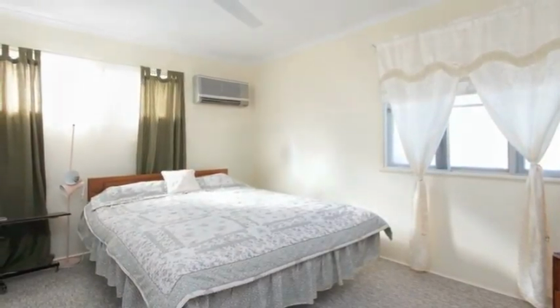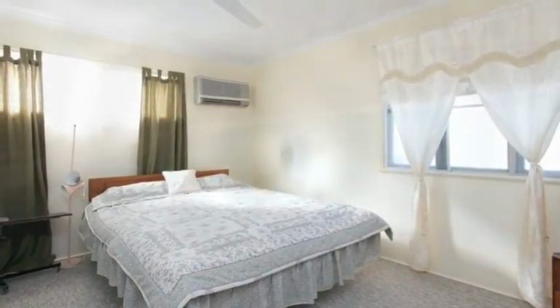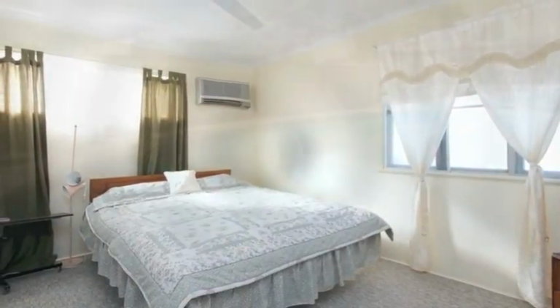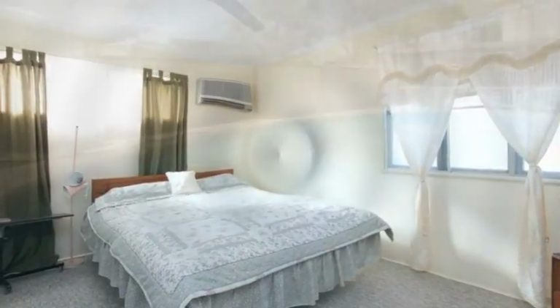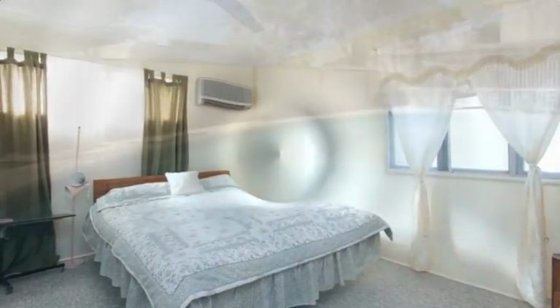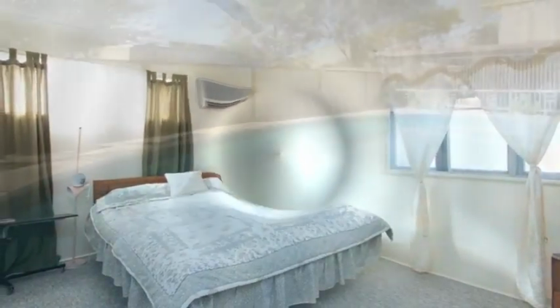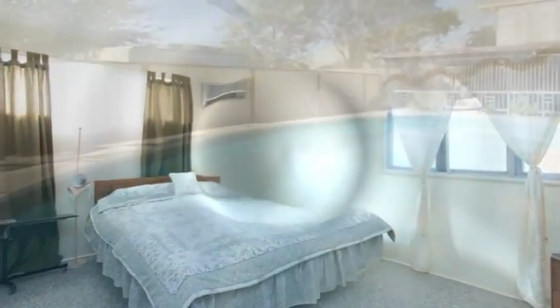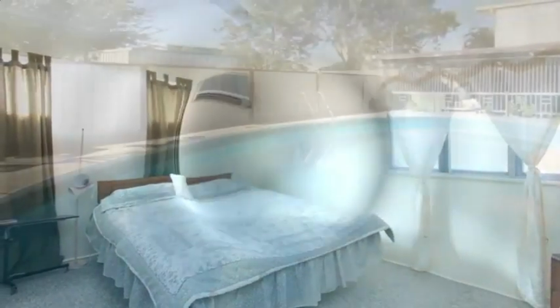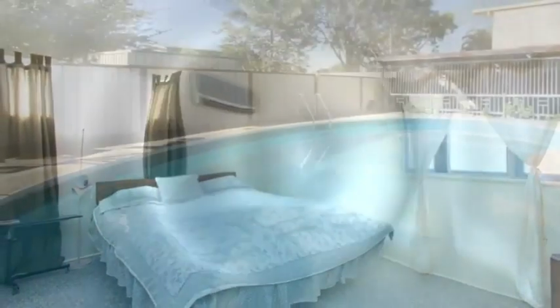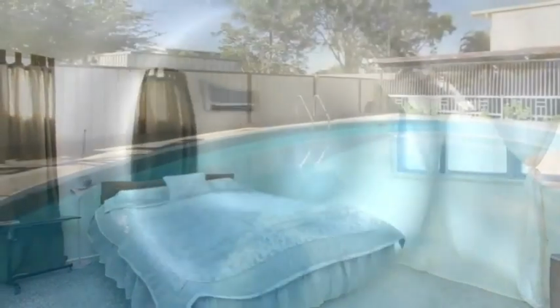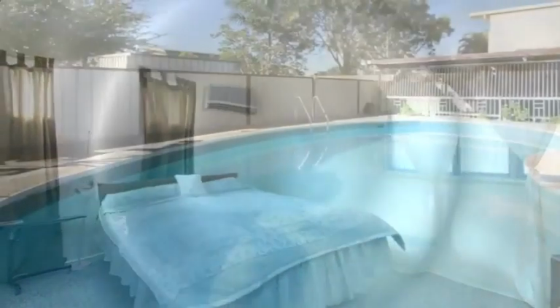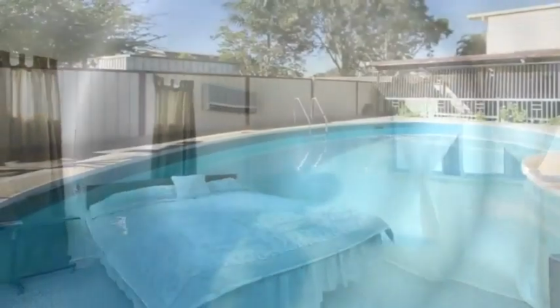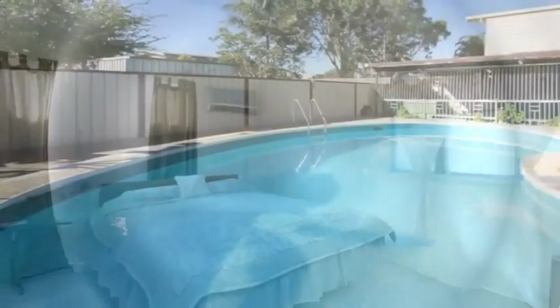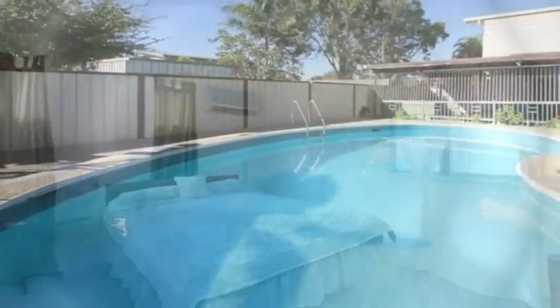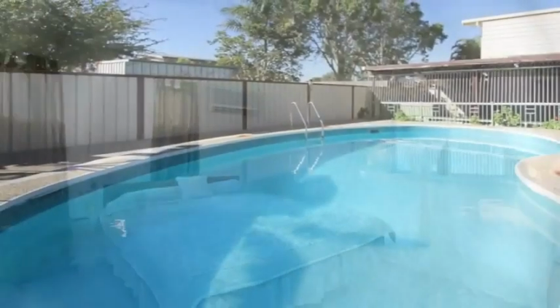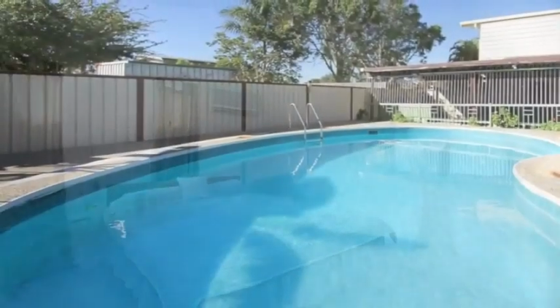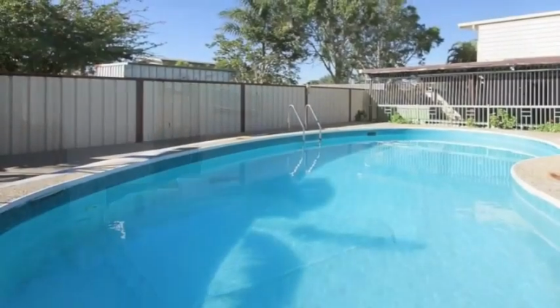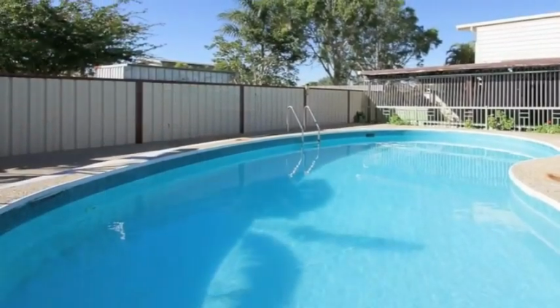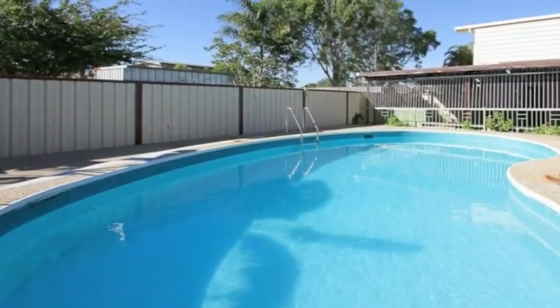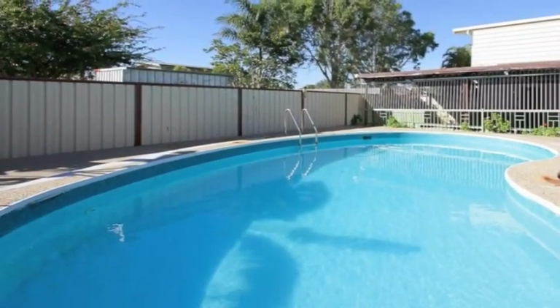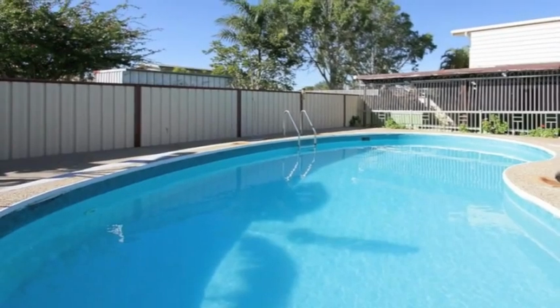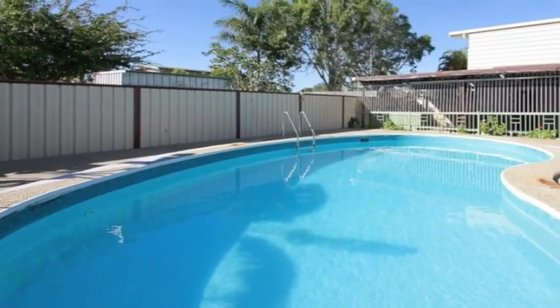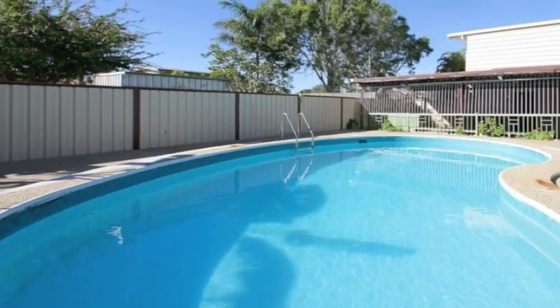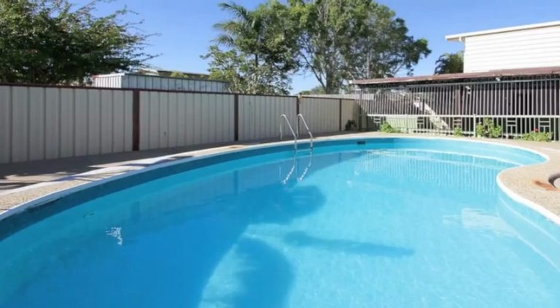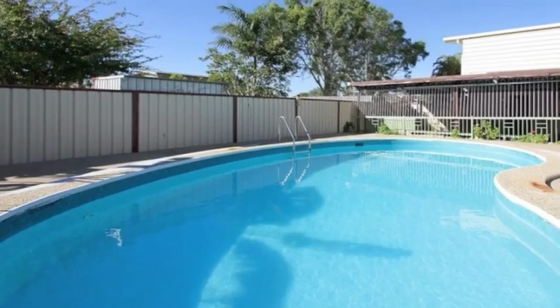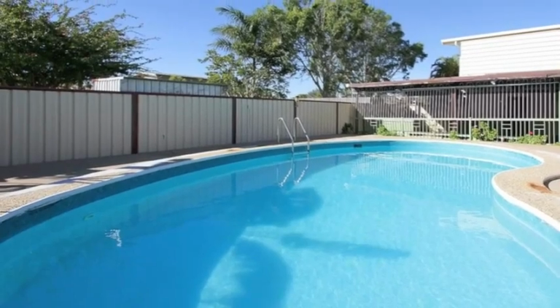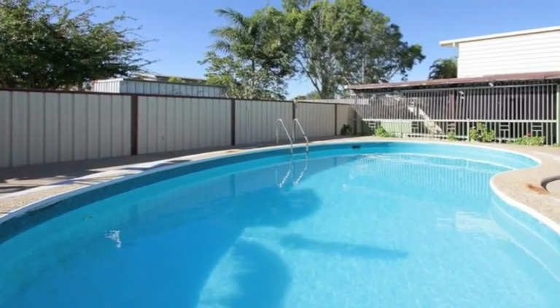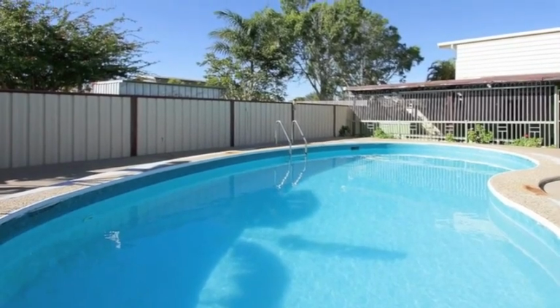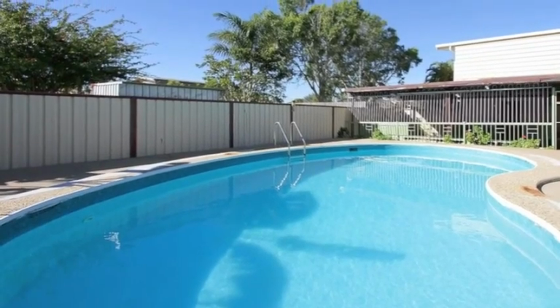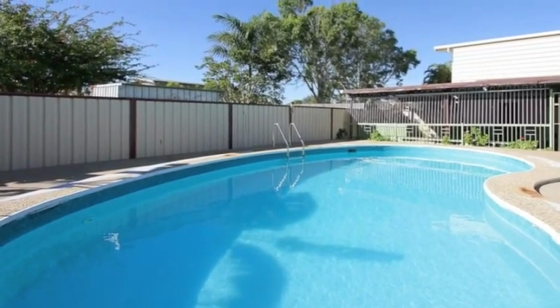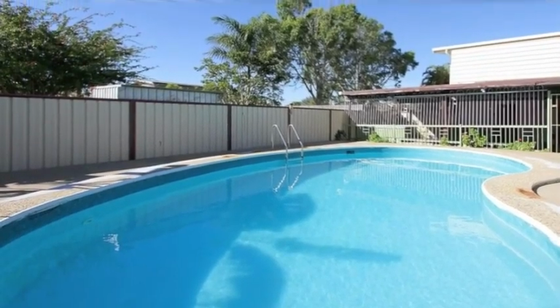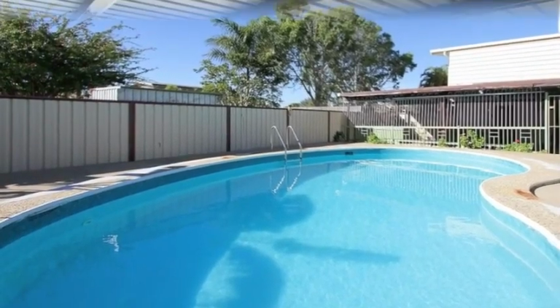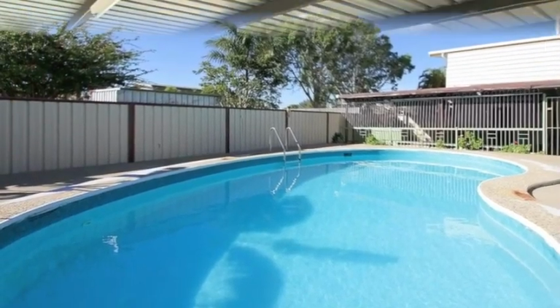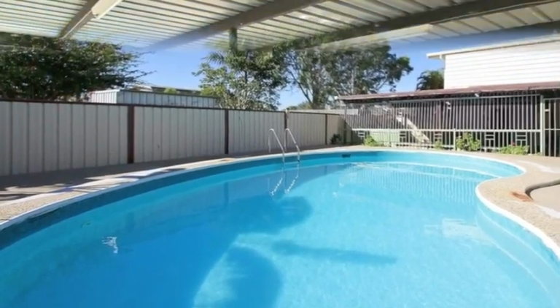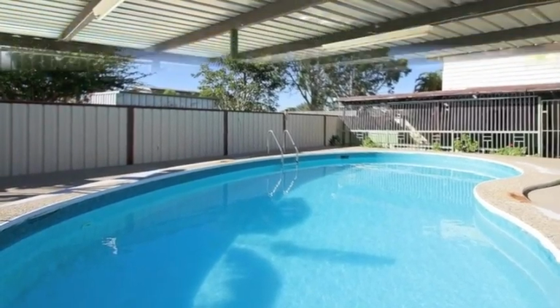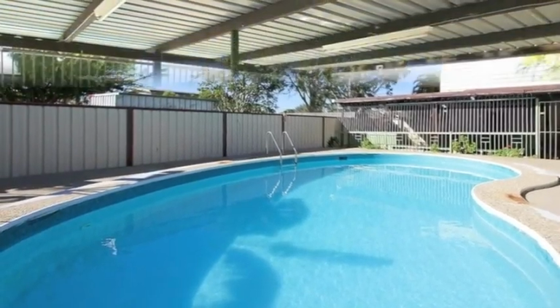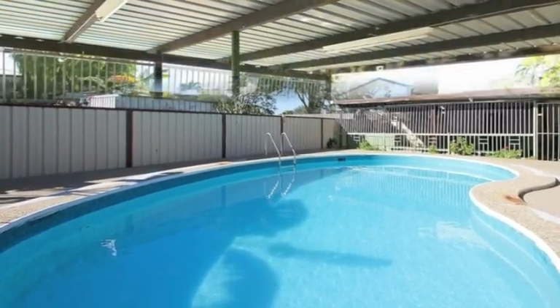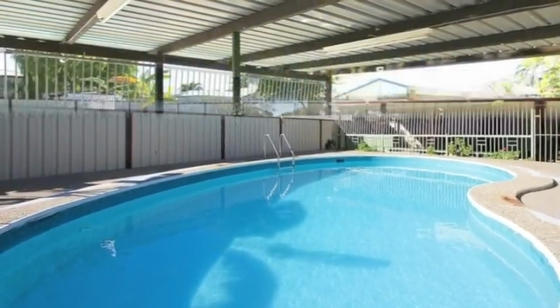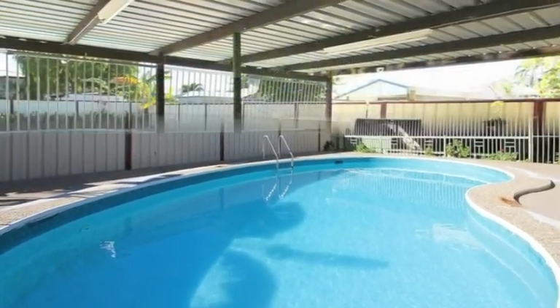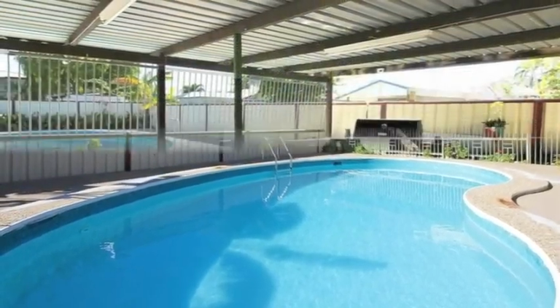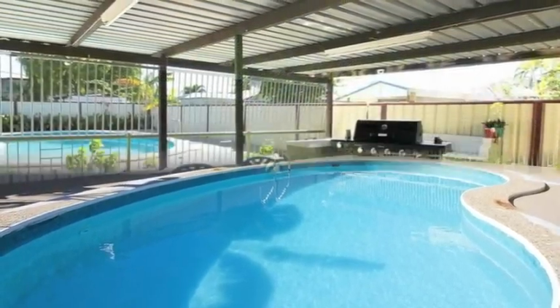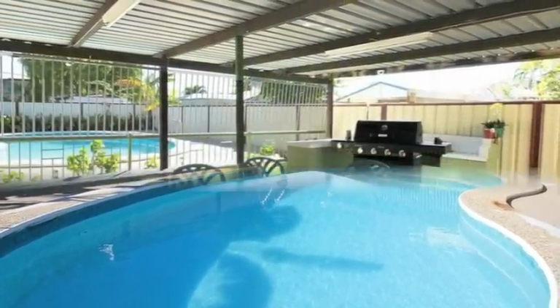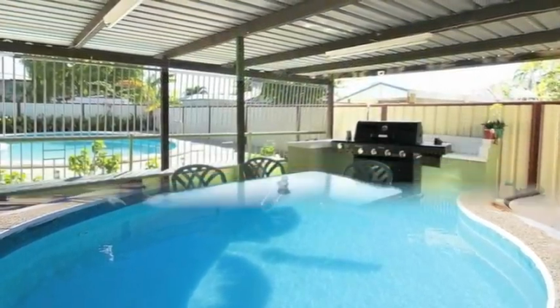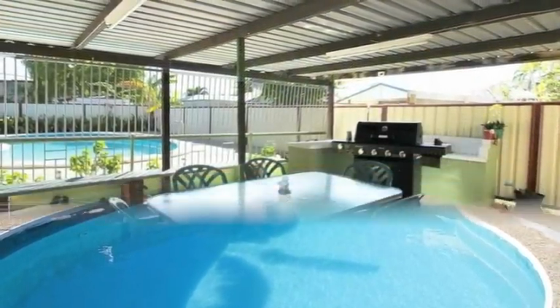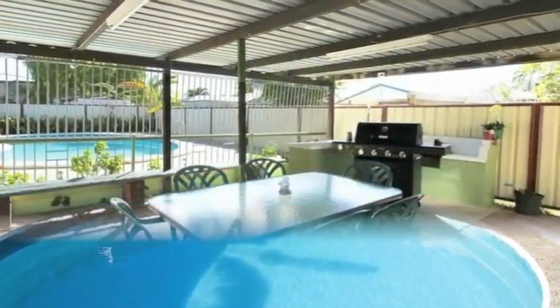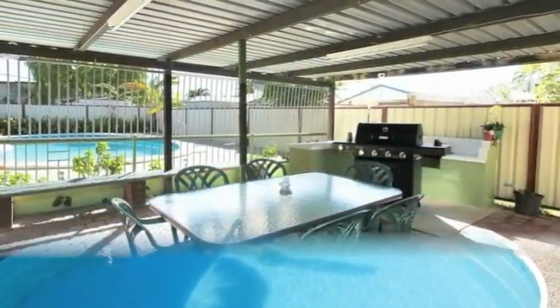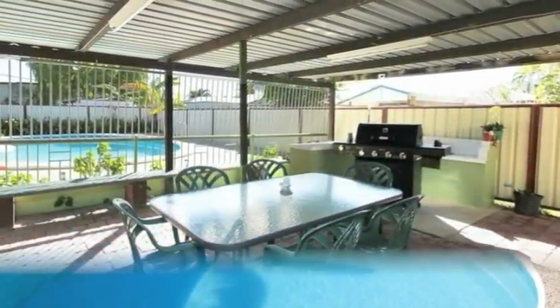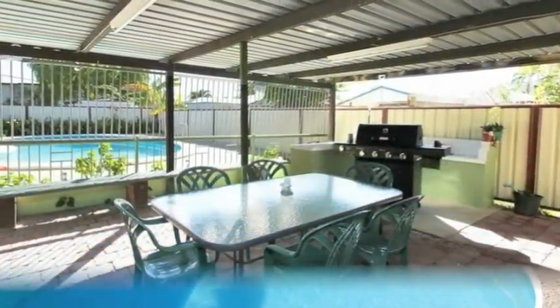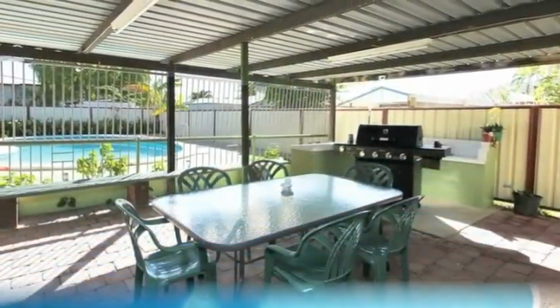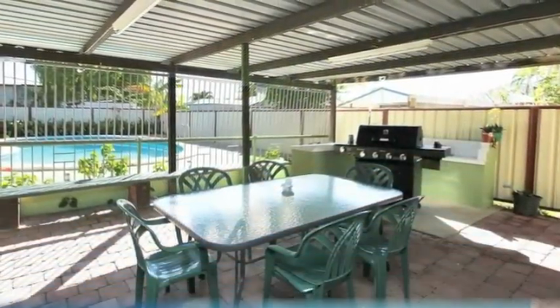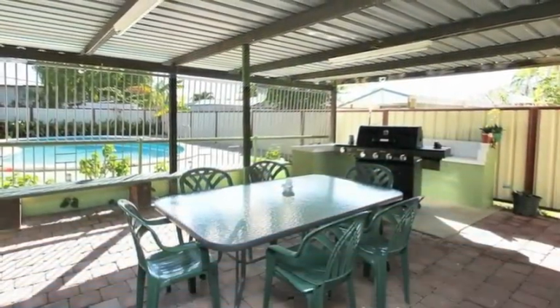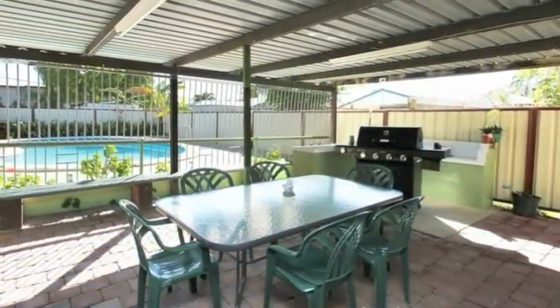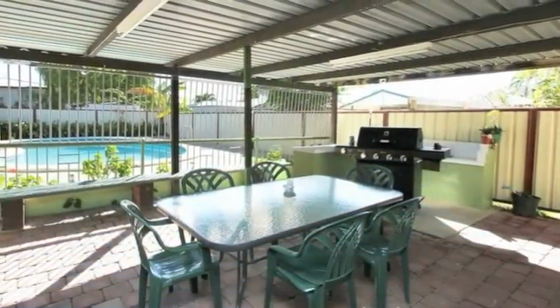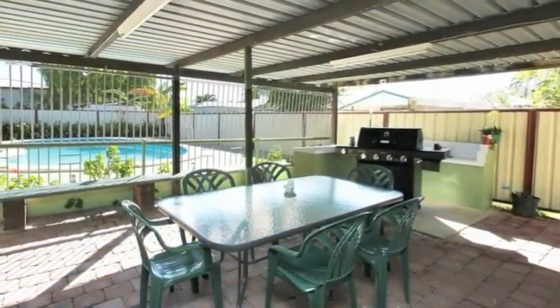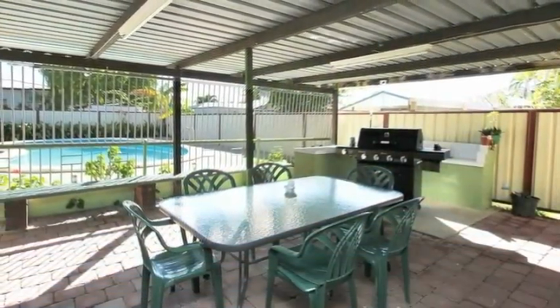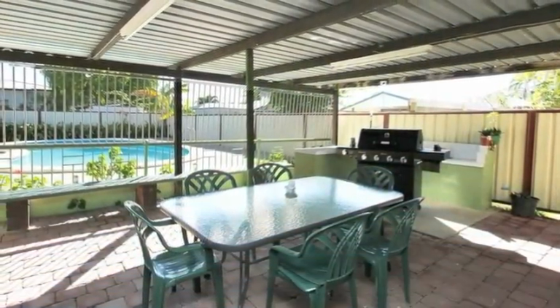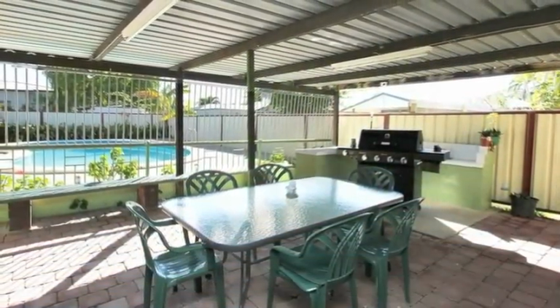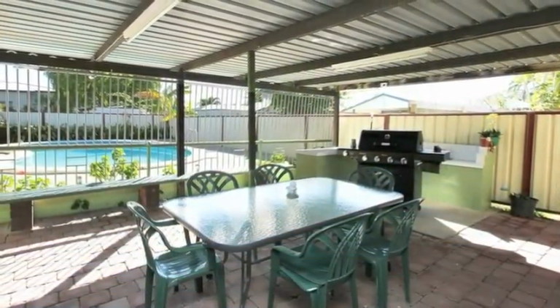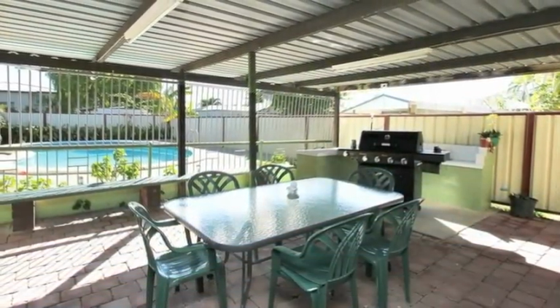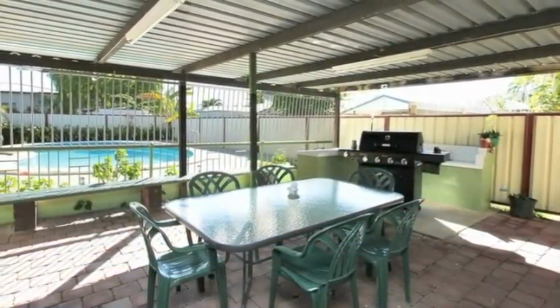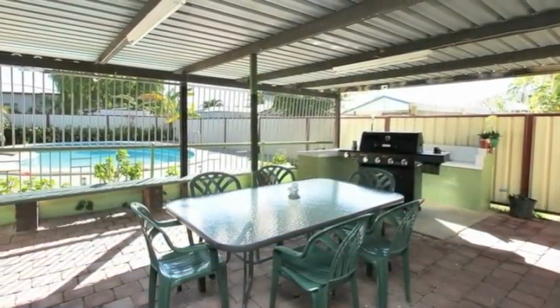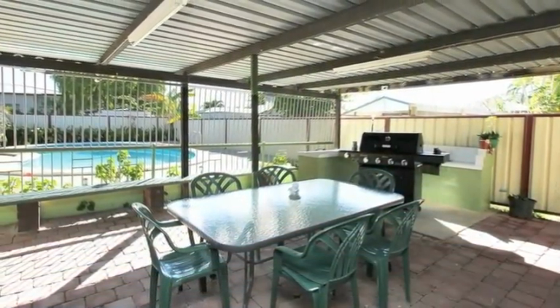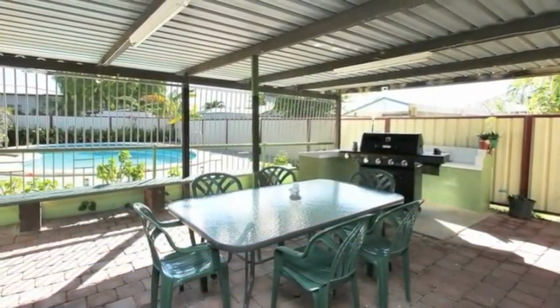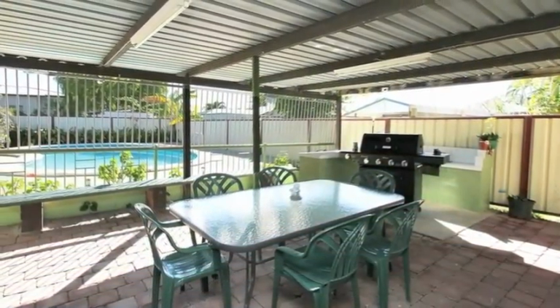Out back on this 769 square meter block the kids will love the in-ground pool which can be fully viewed from the expansive pergola.